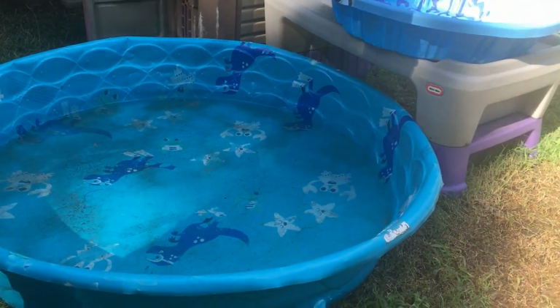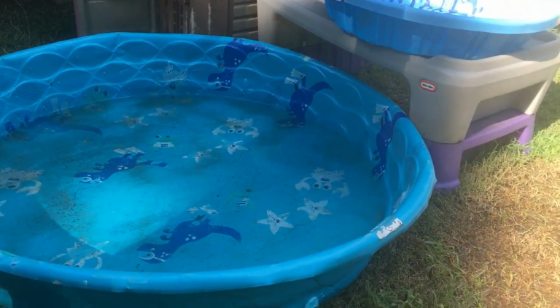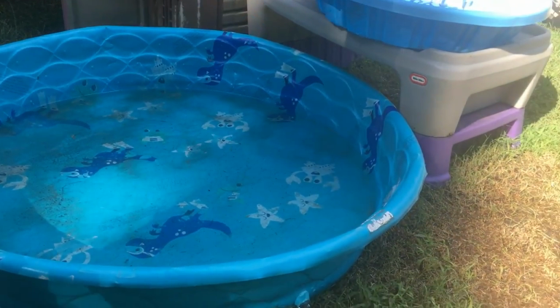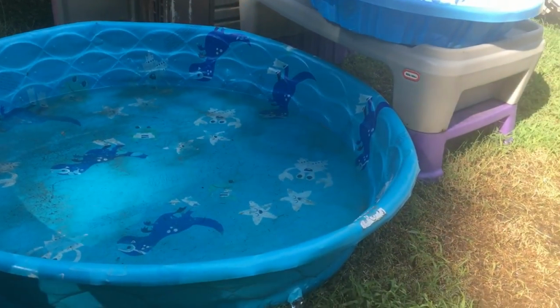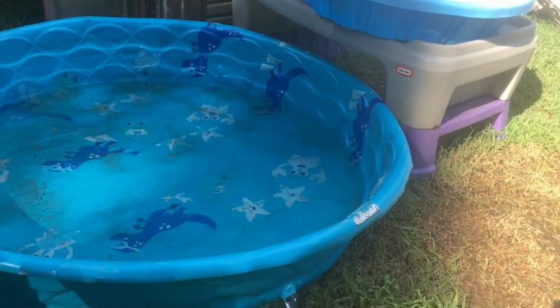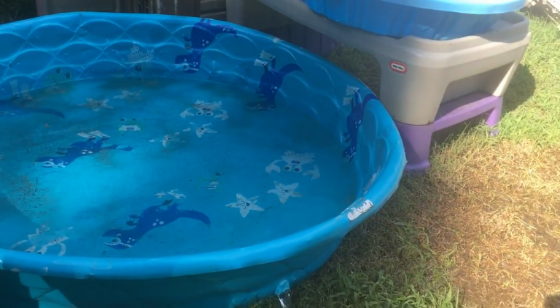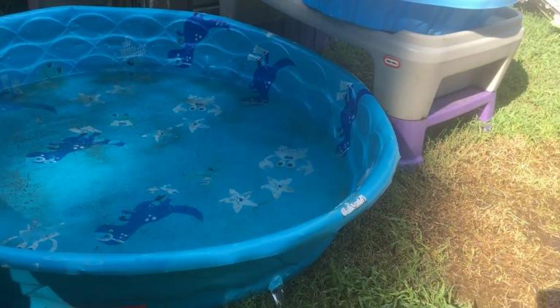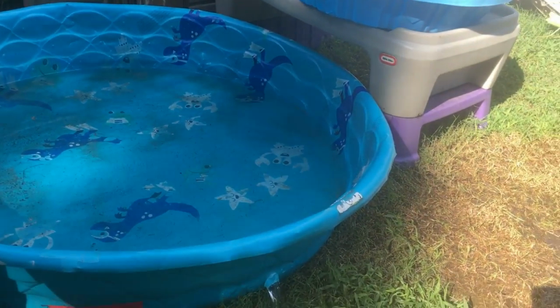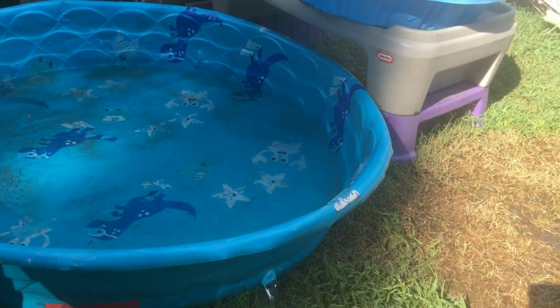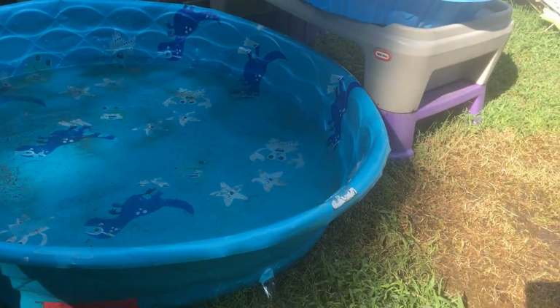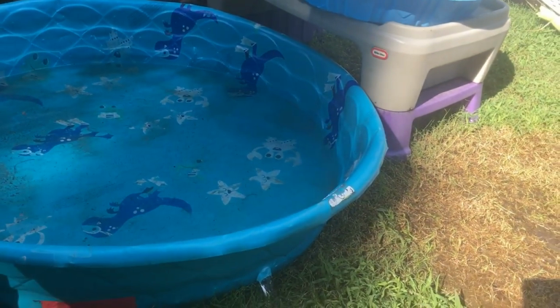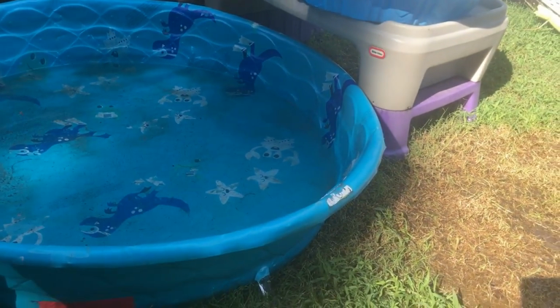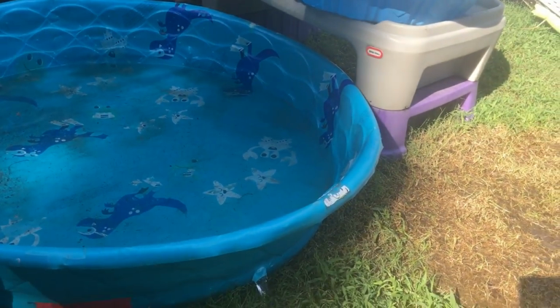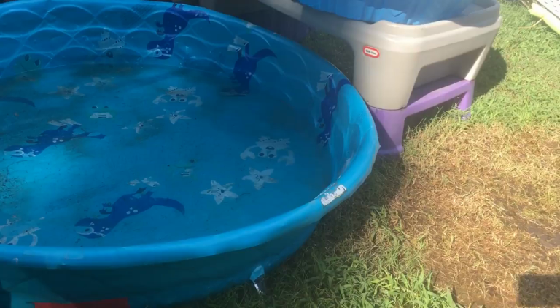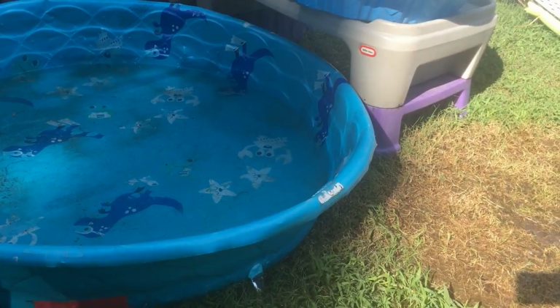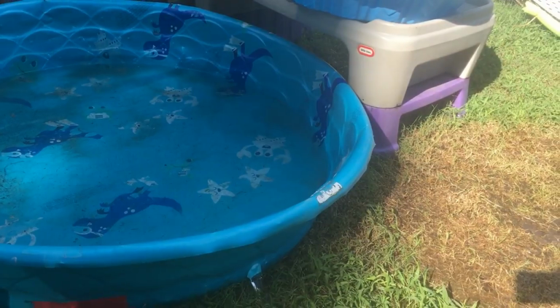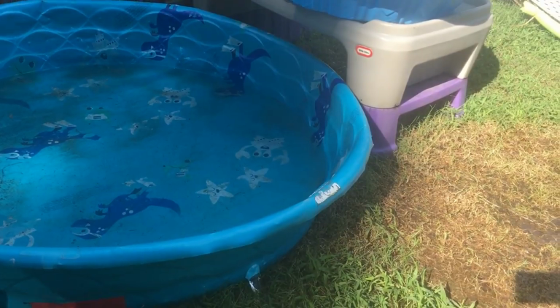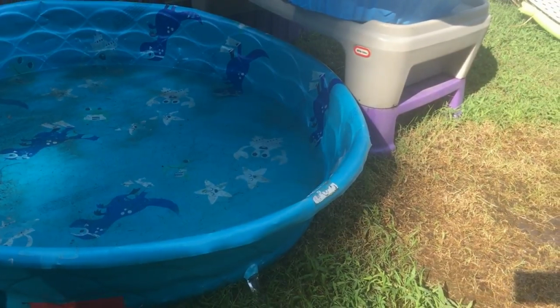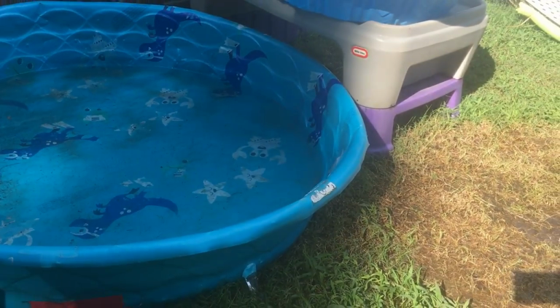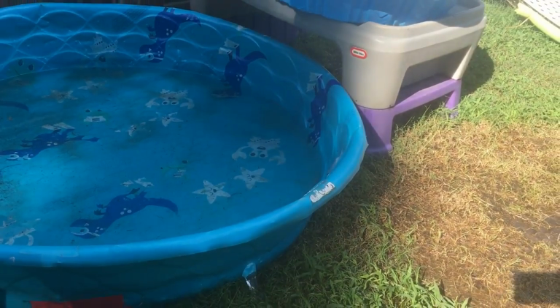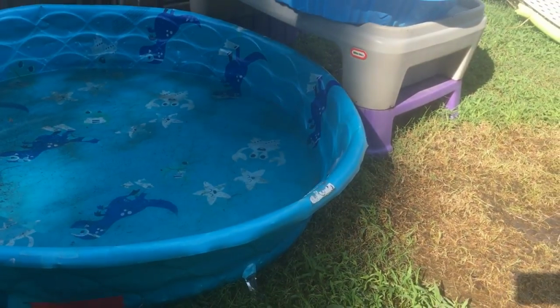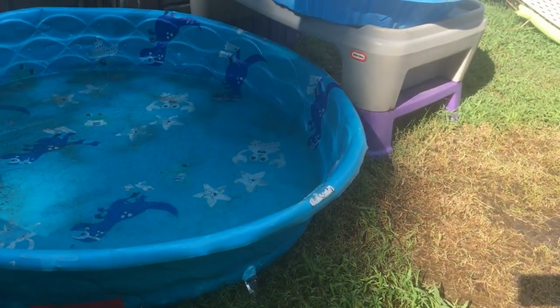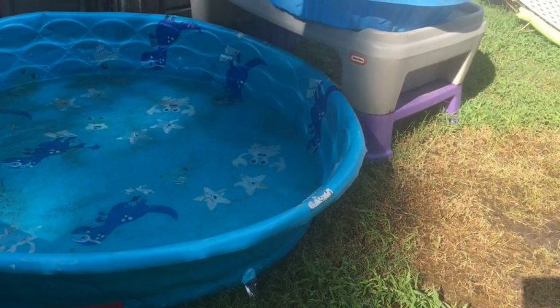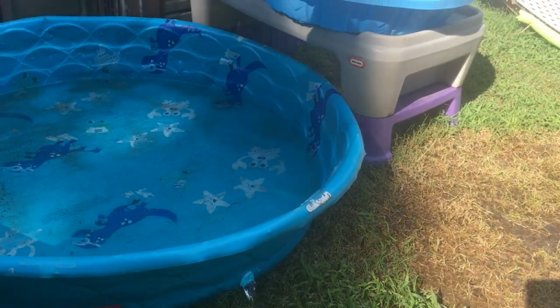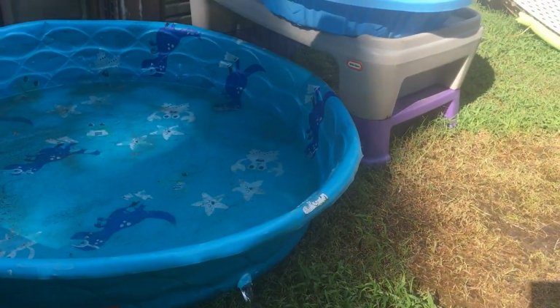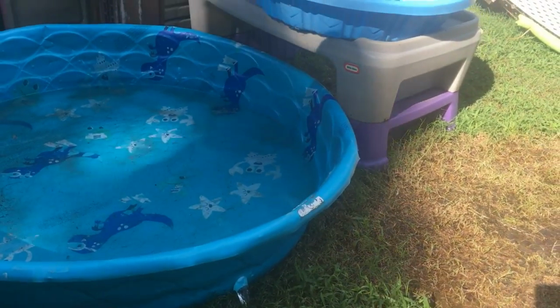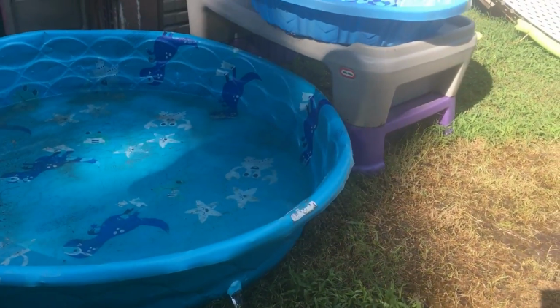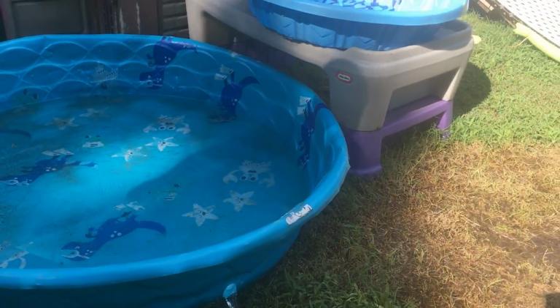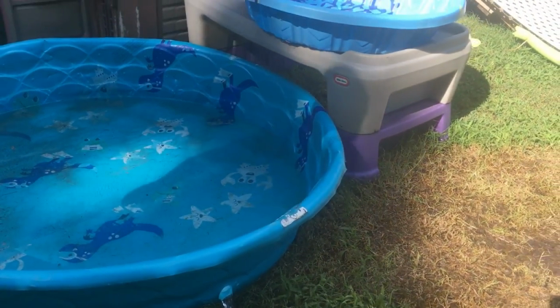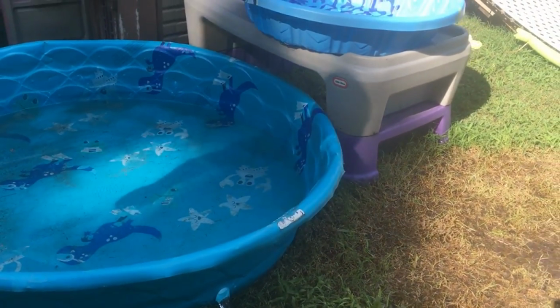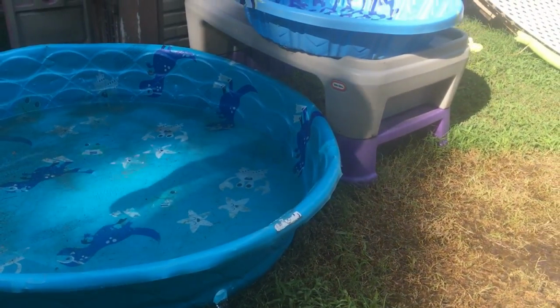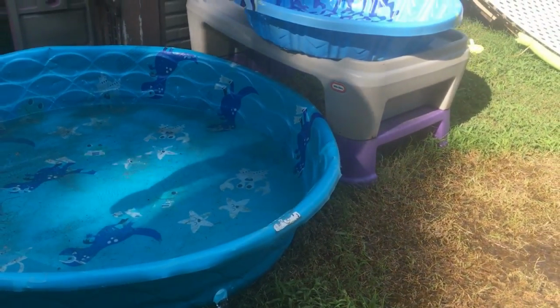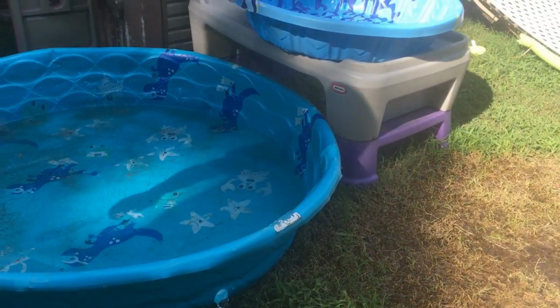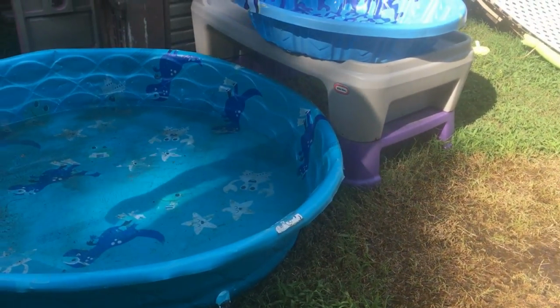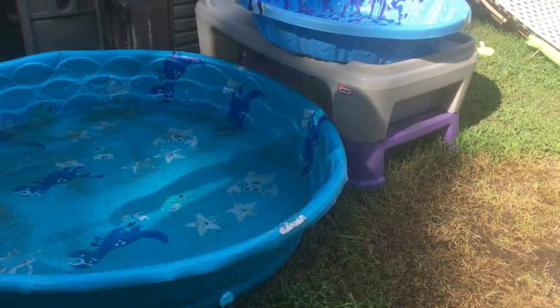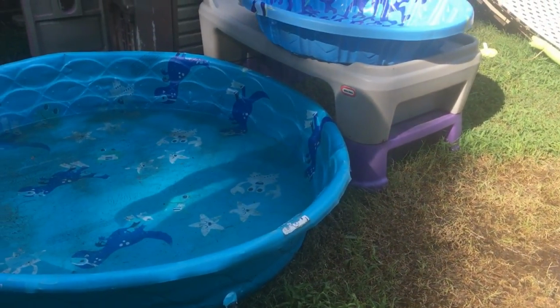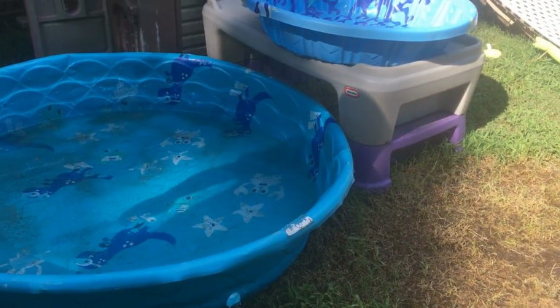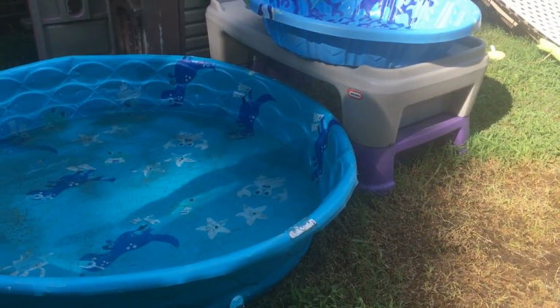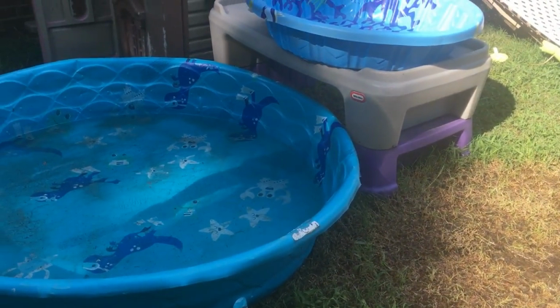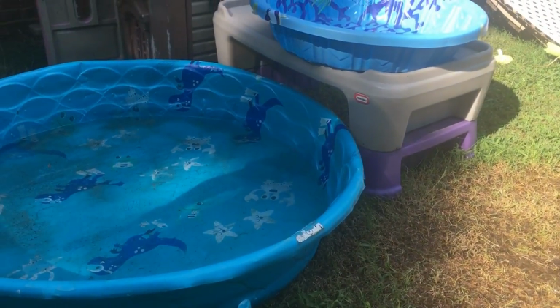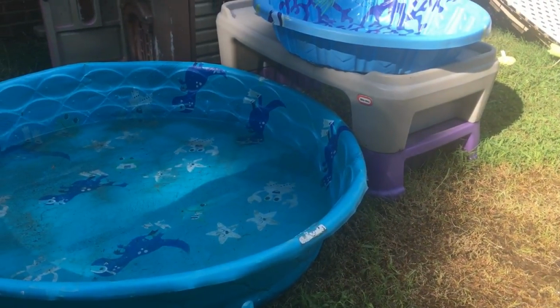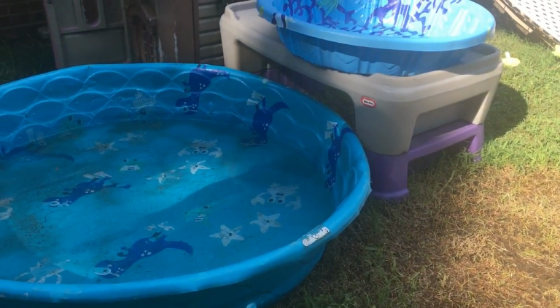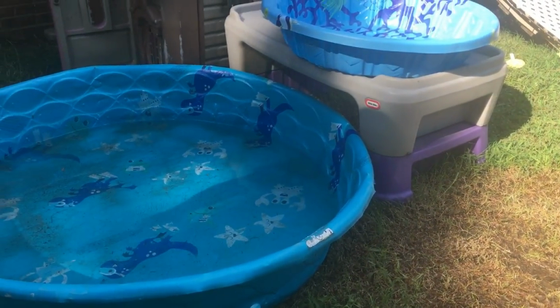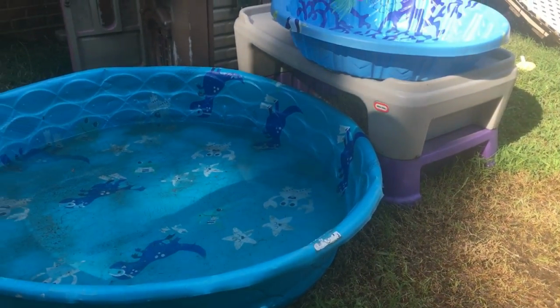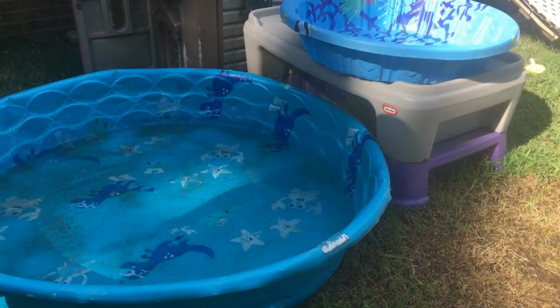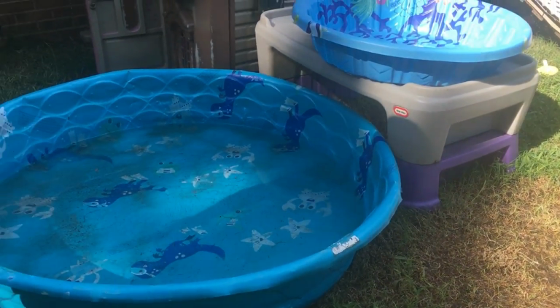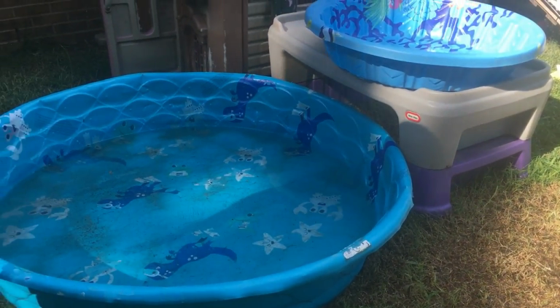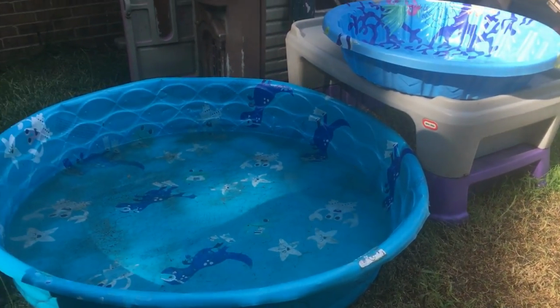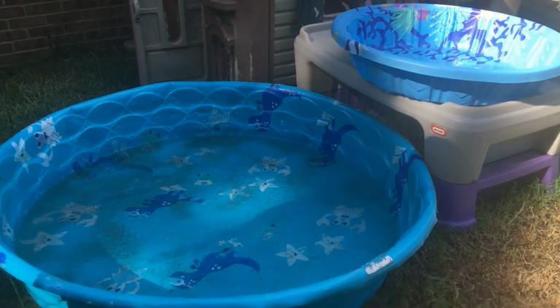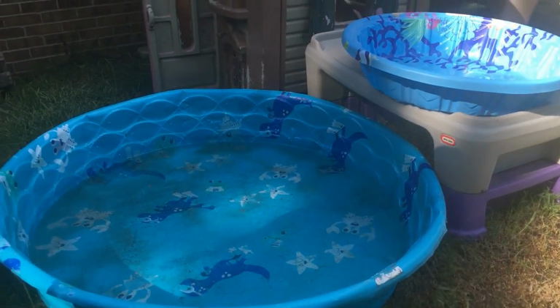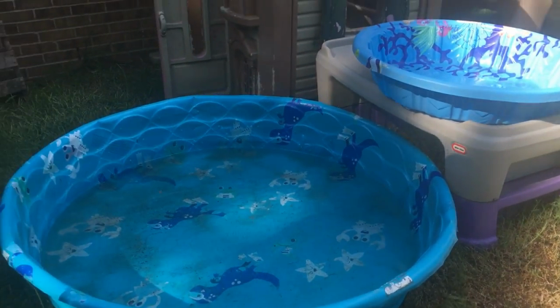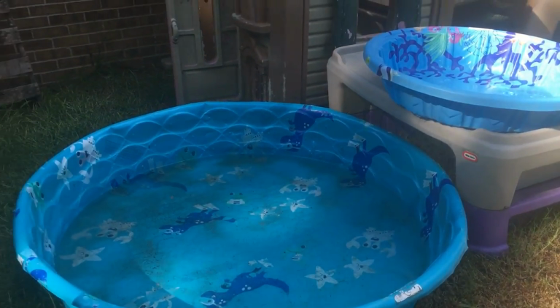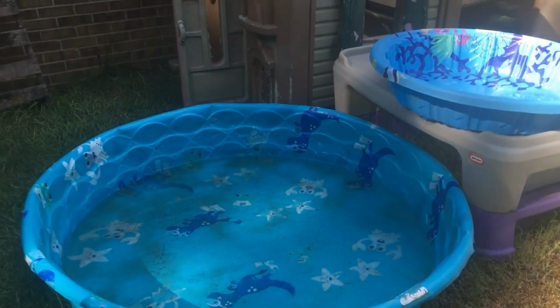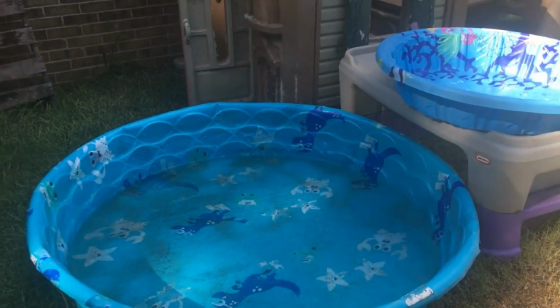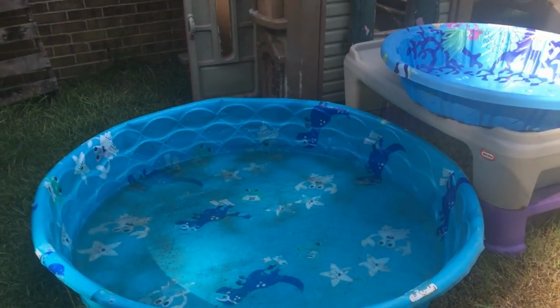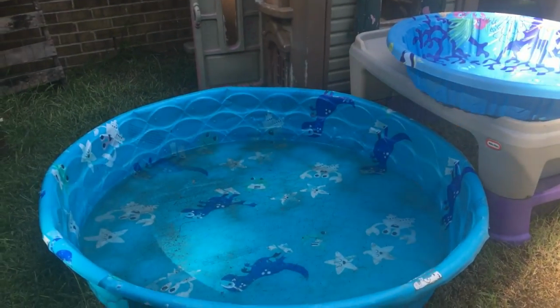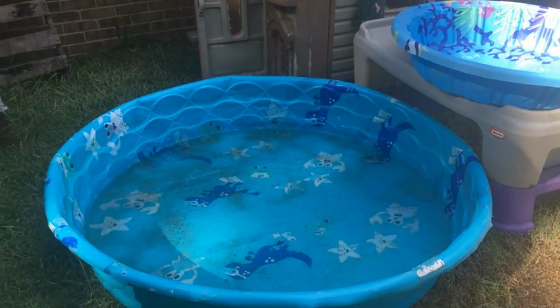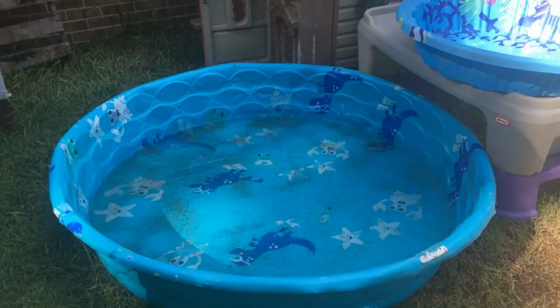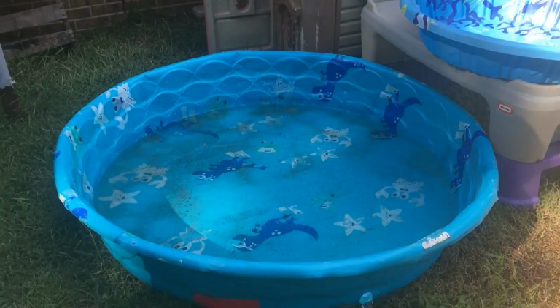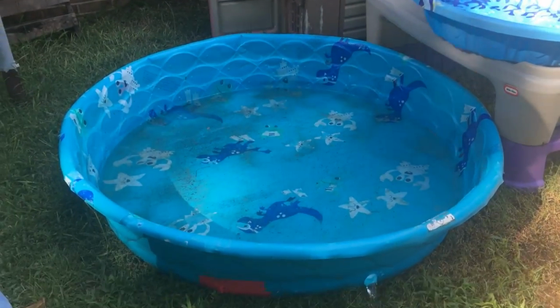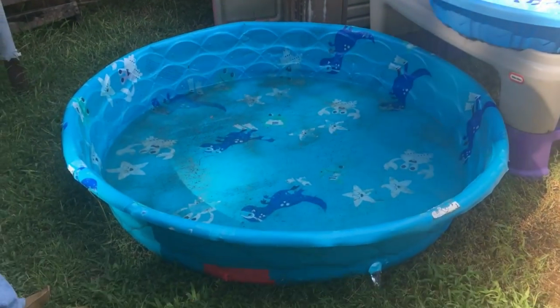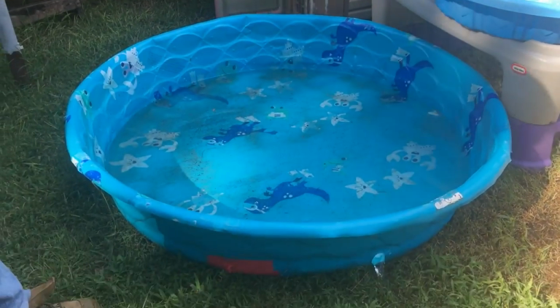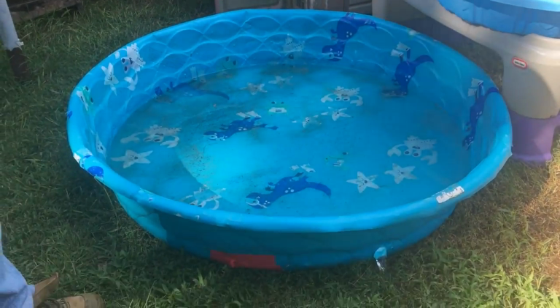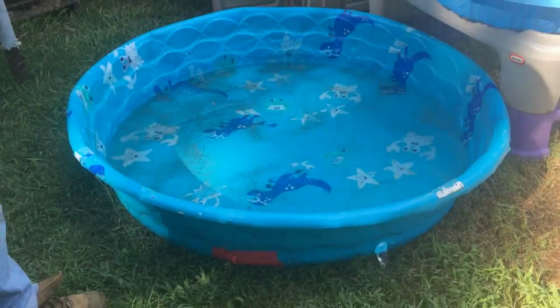Do you see a good water flow? Hope that helps you guys.